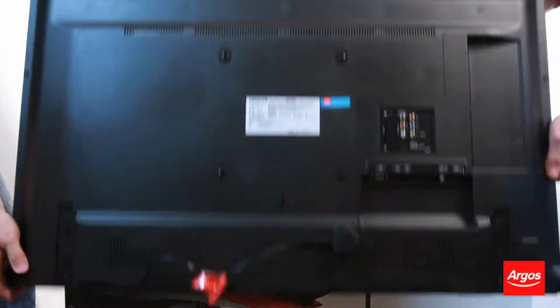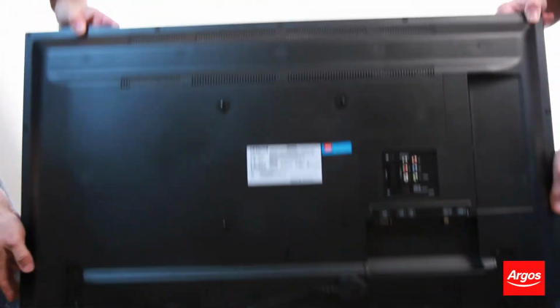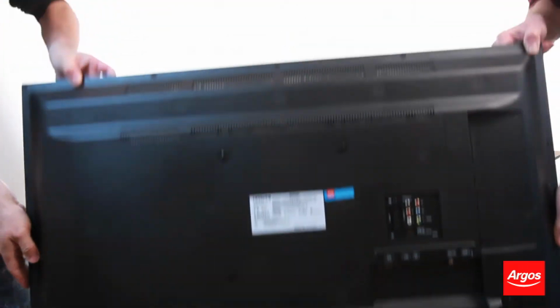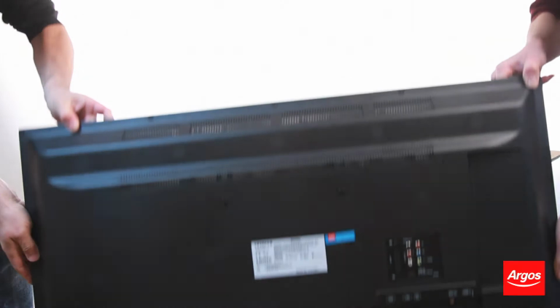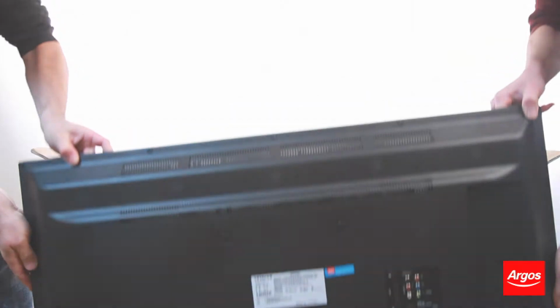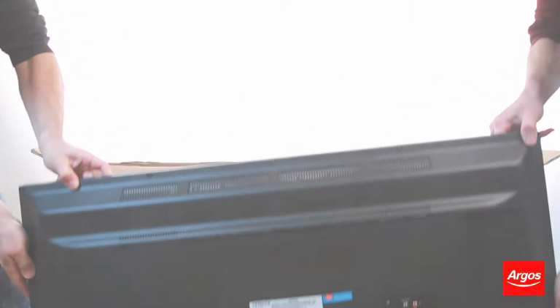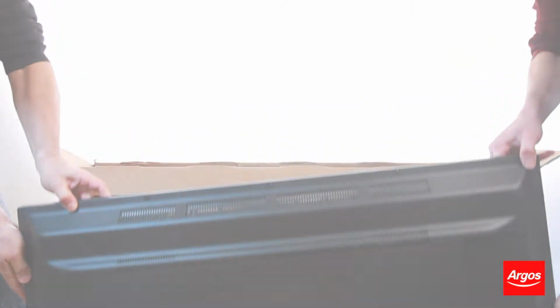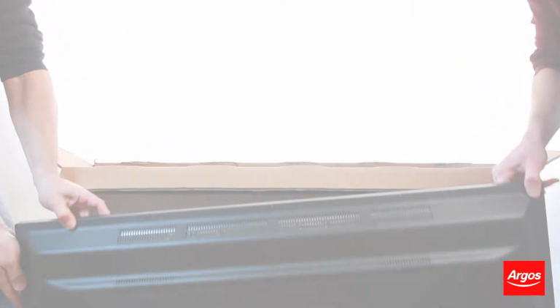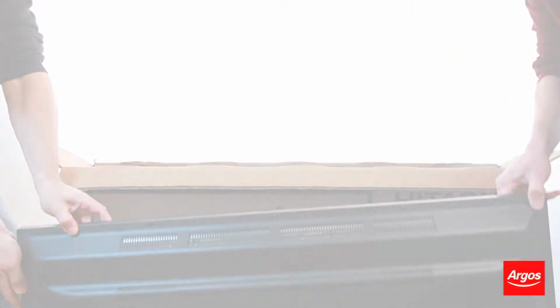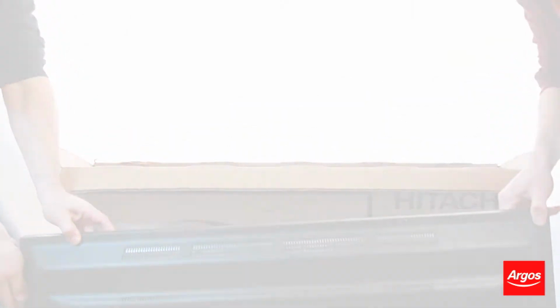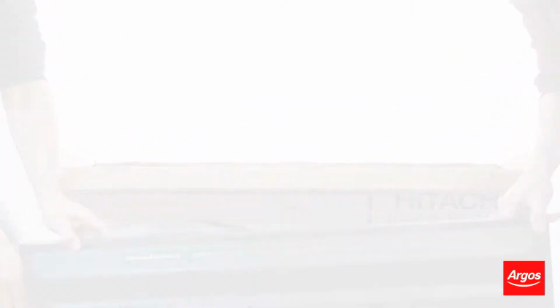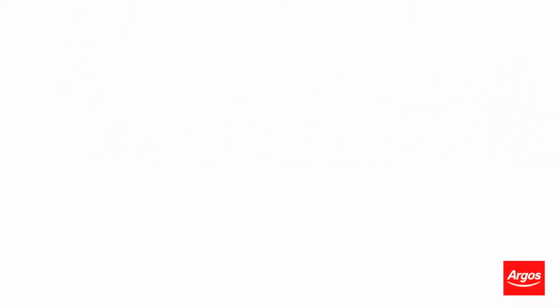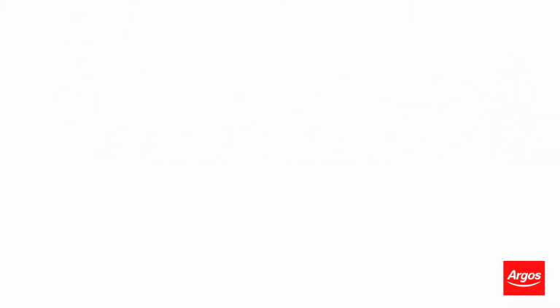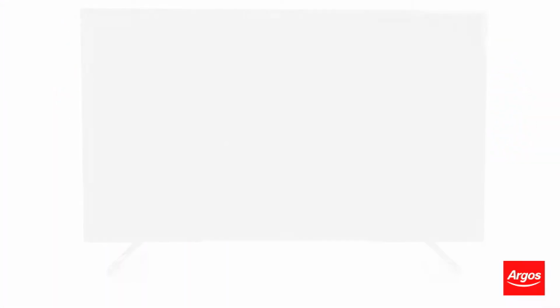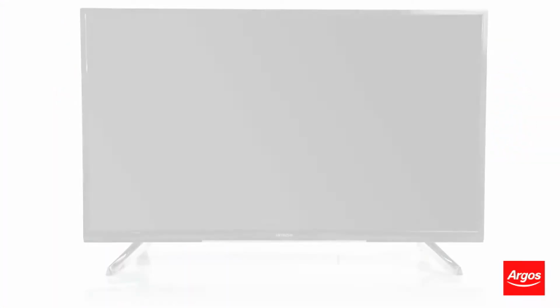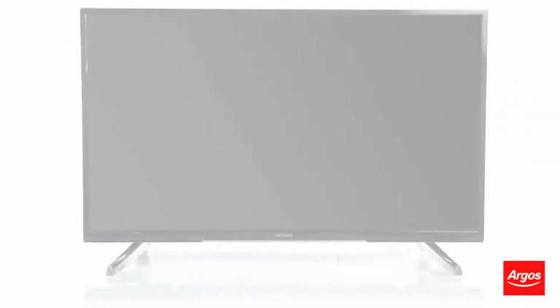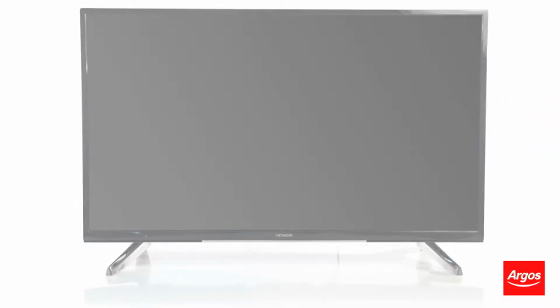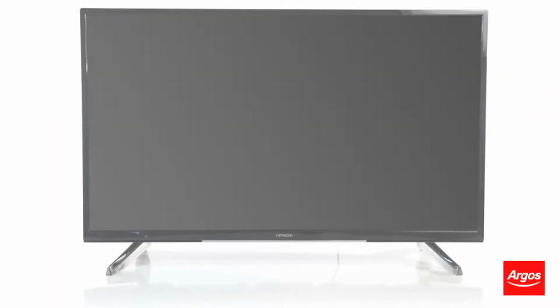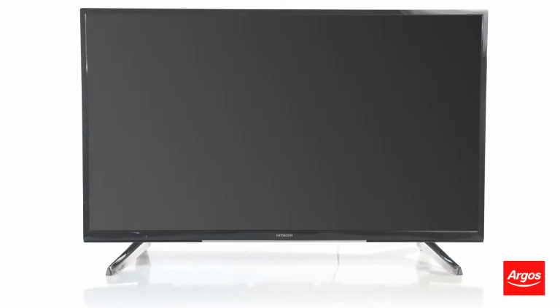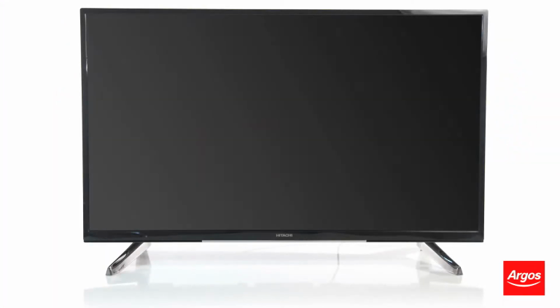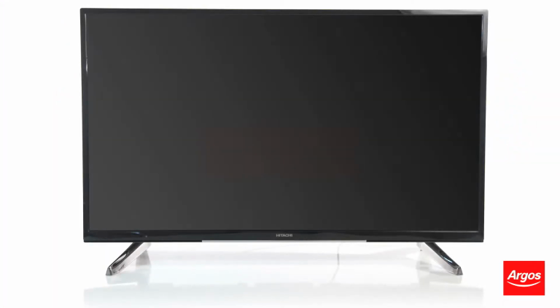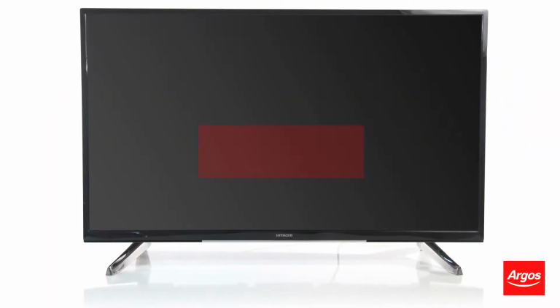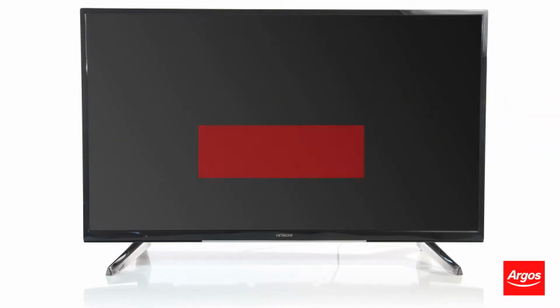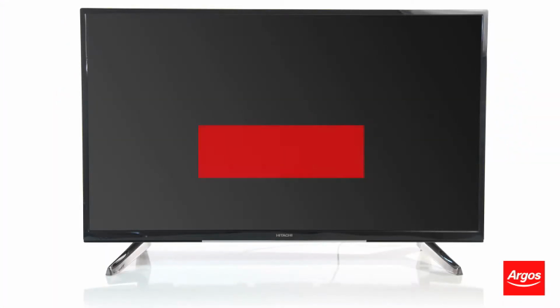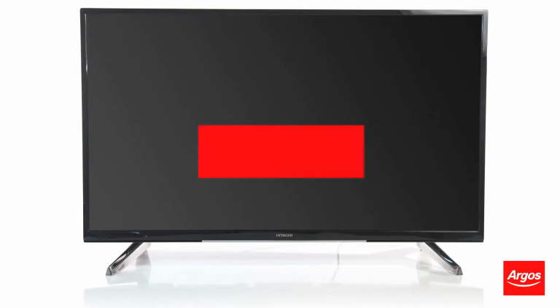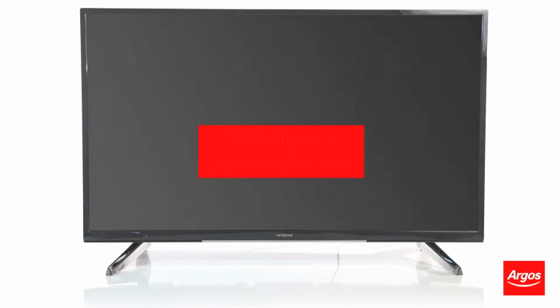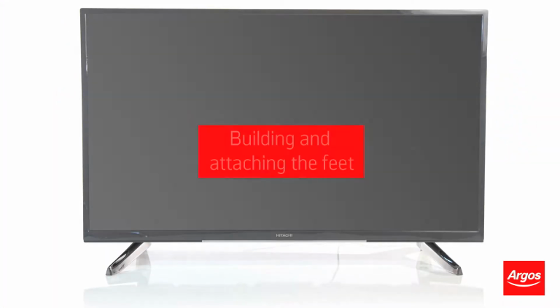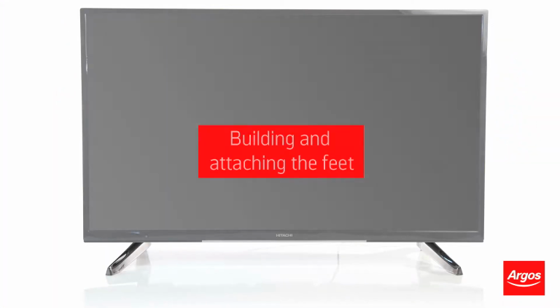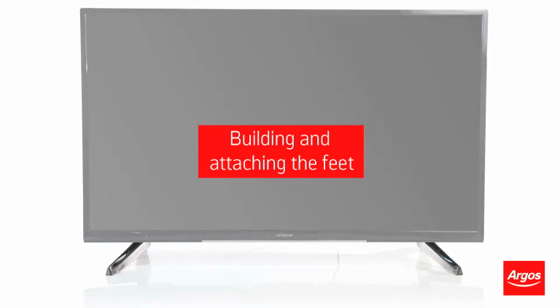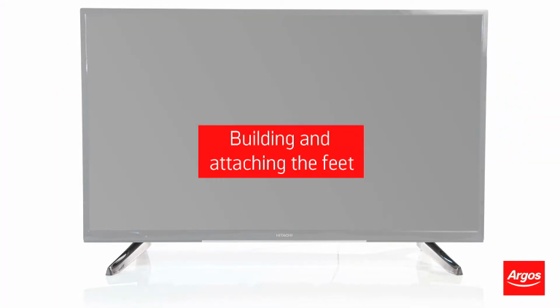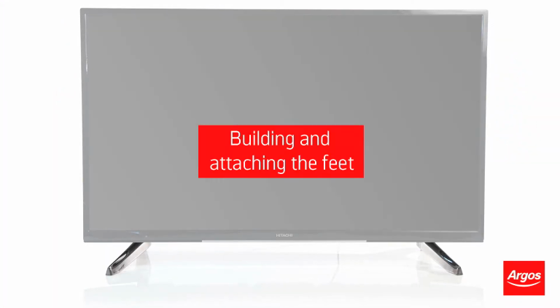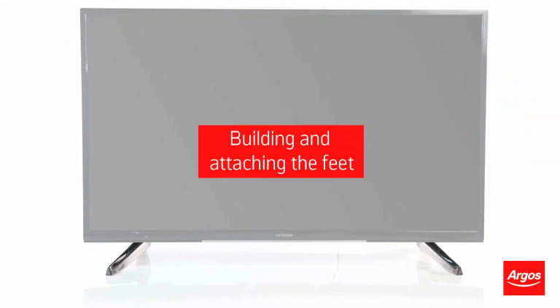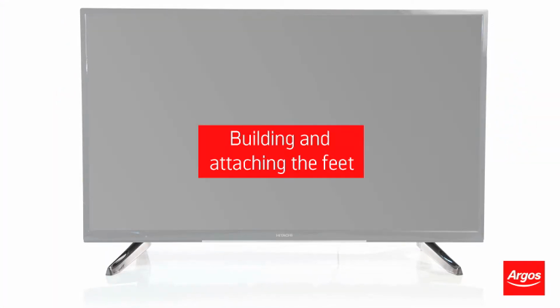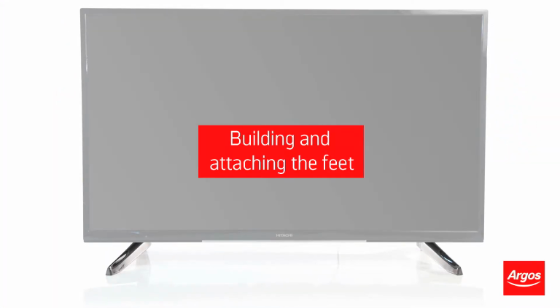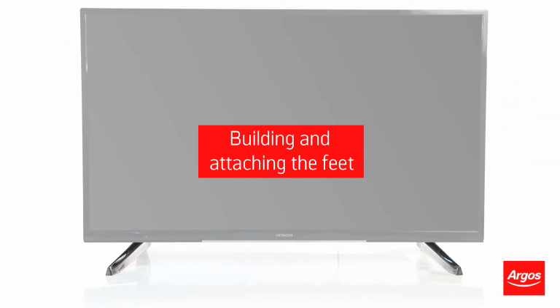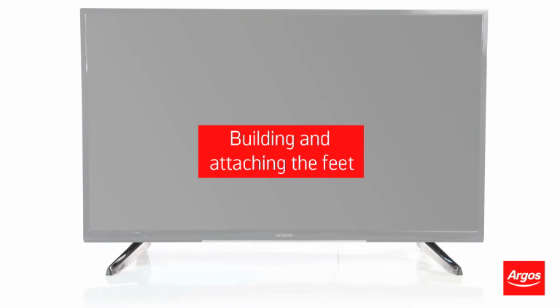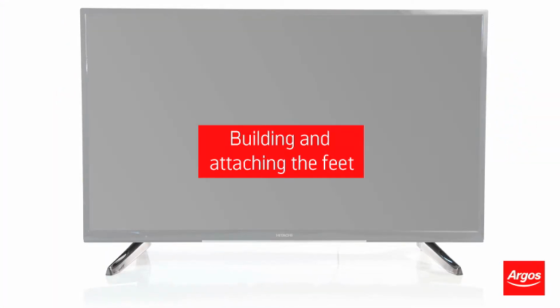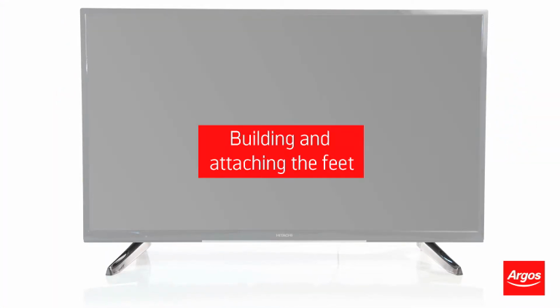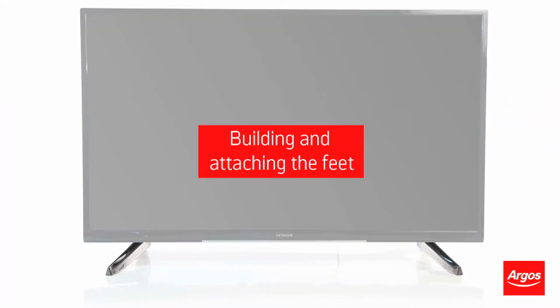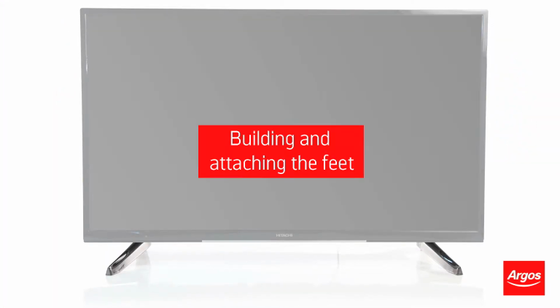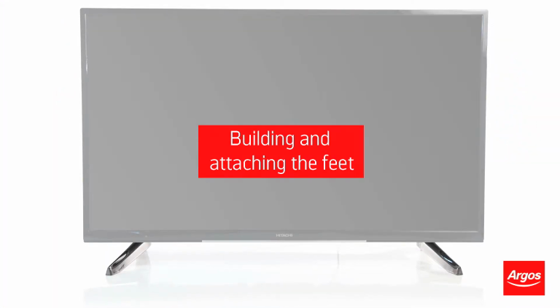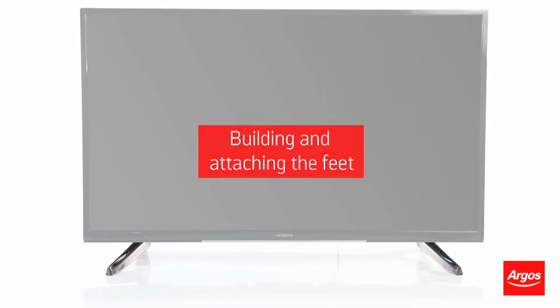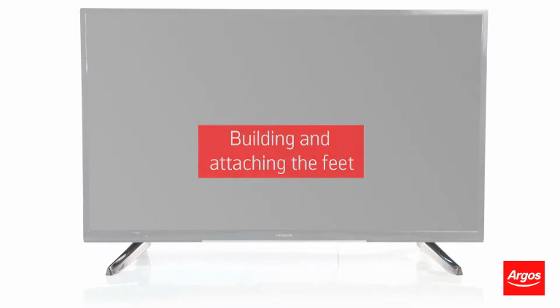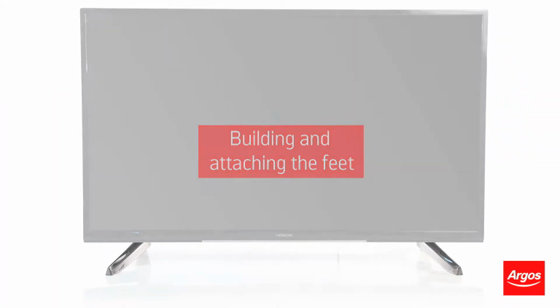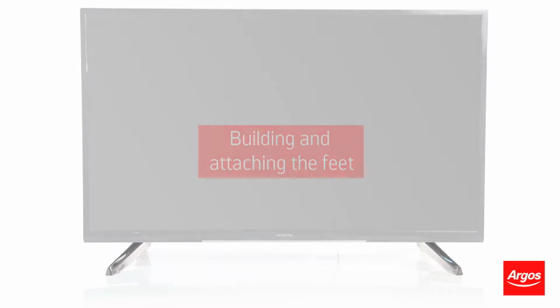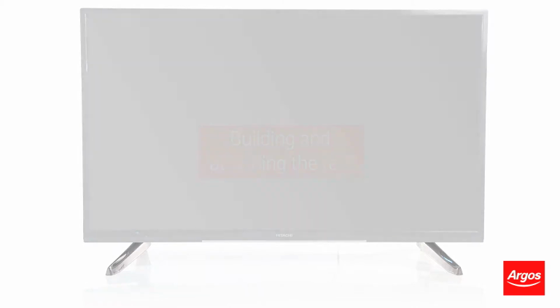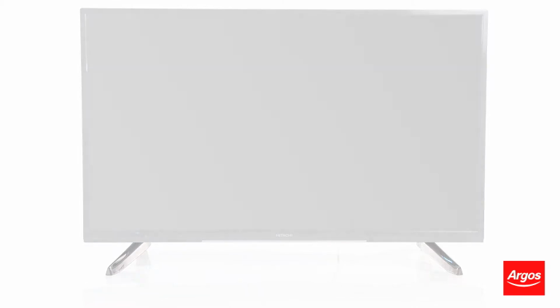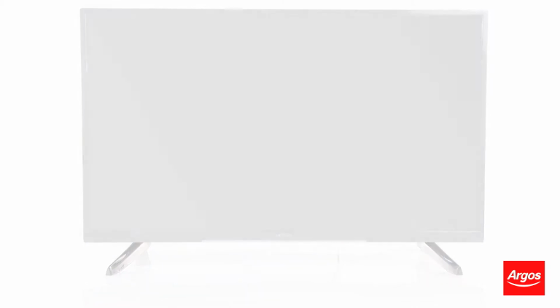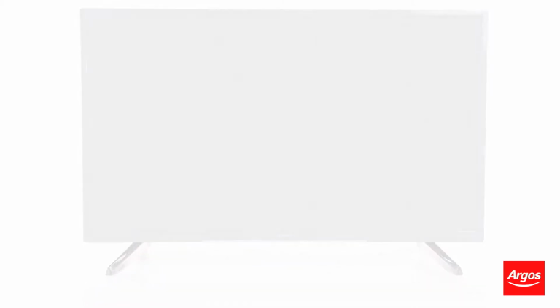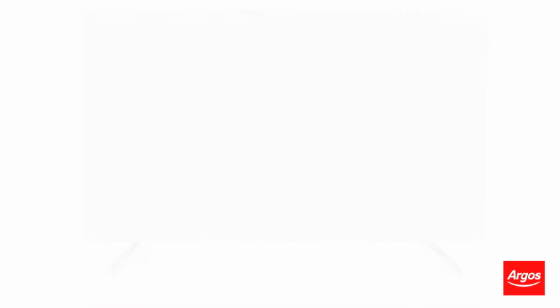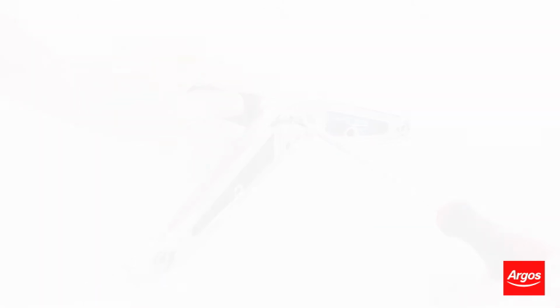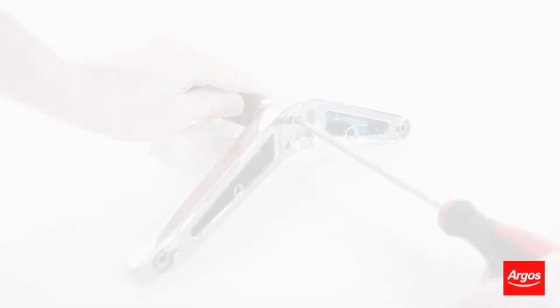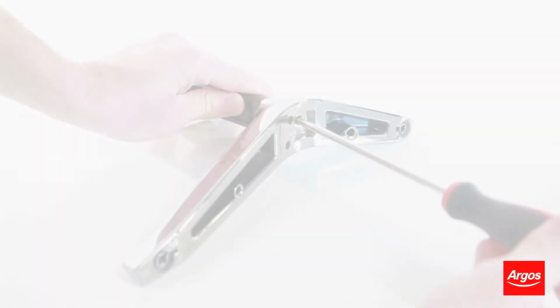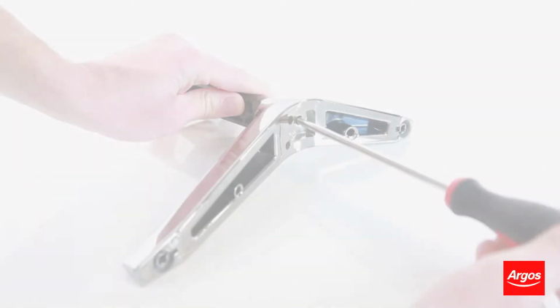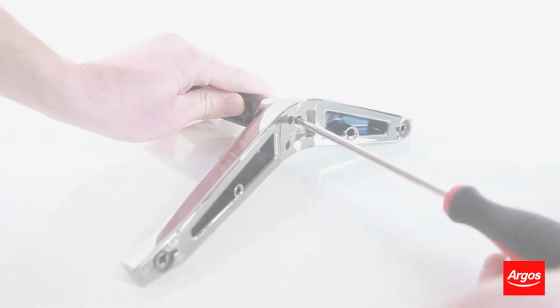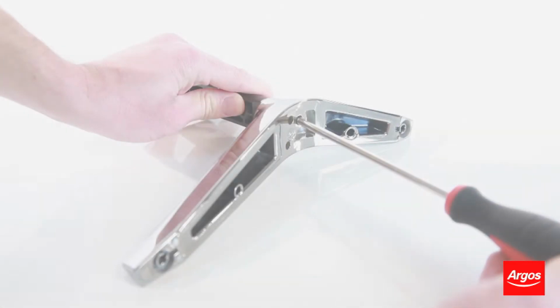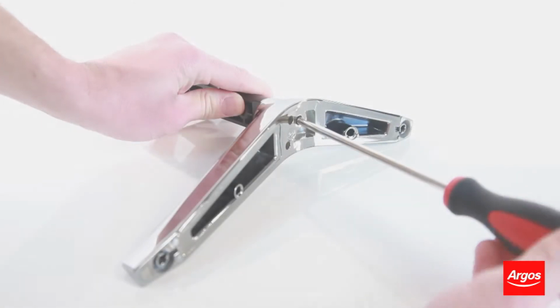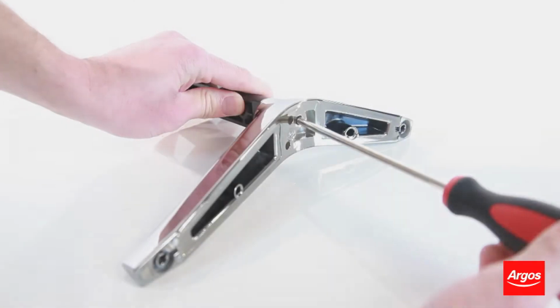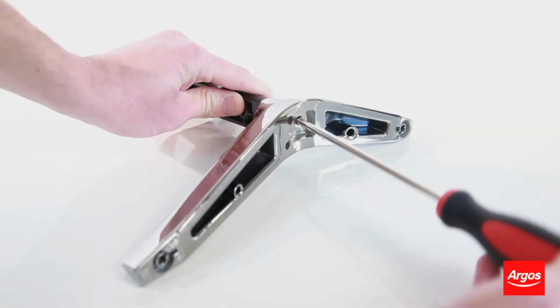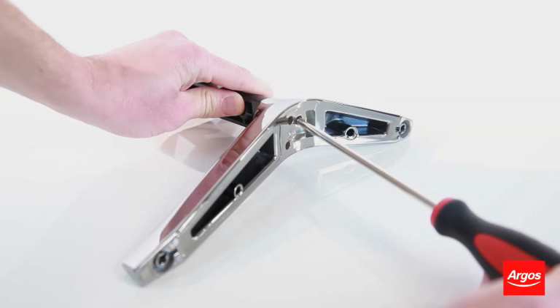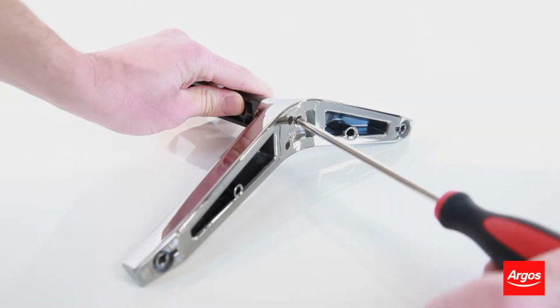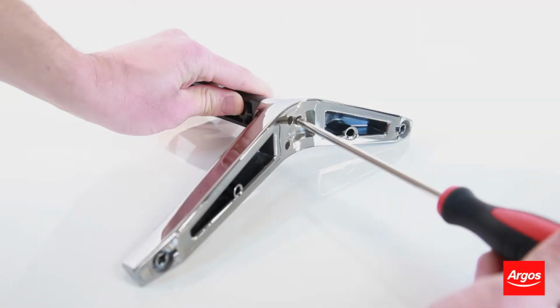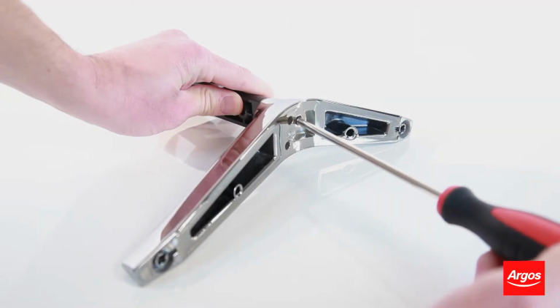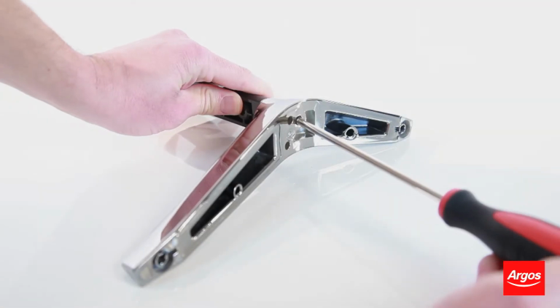If your TV has feet that have to be attached, you should assemble all pieces of the individual feet before attaching them to the TV.